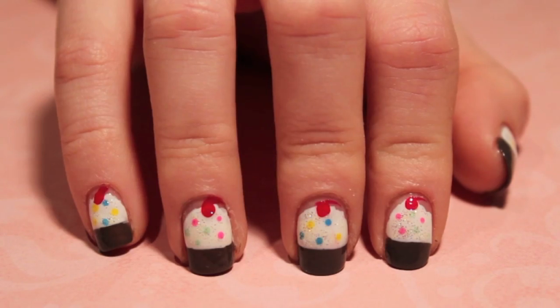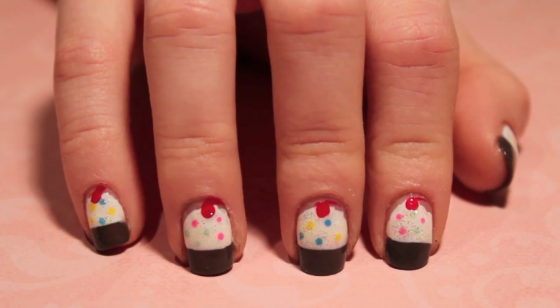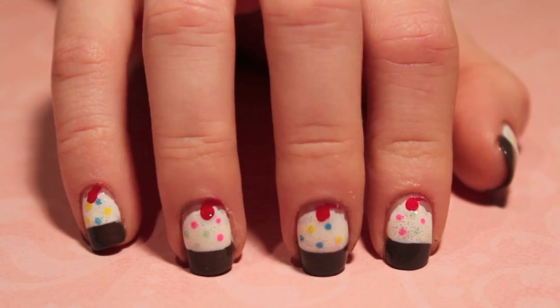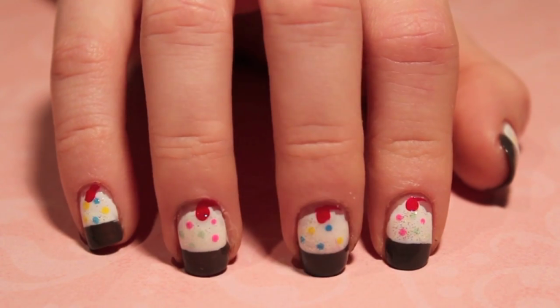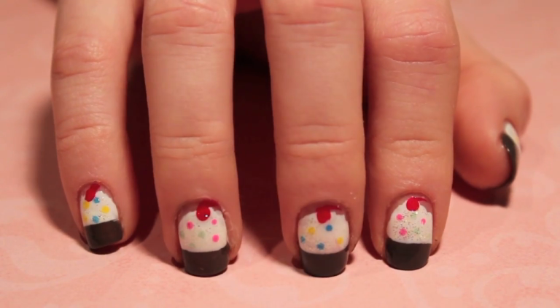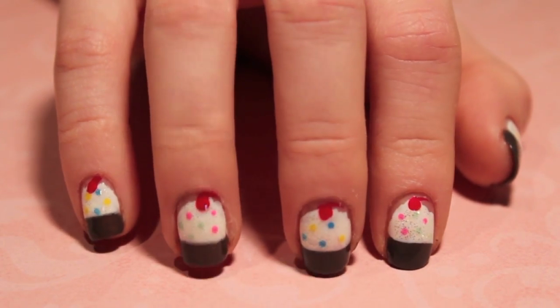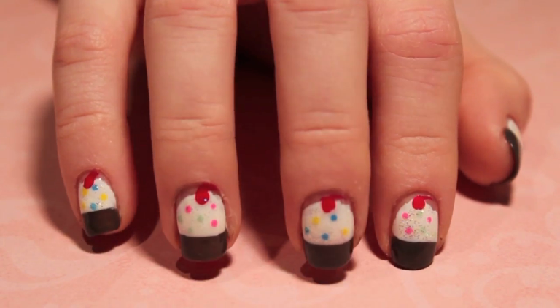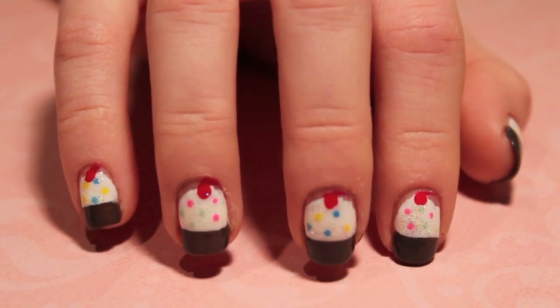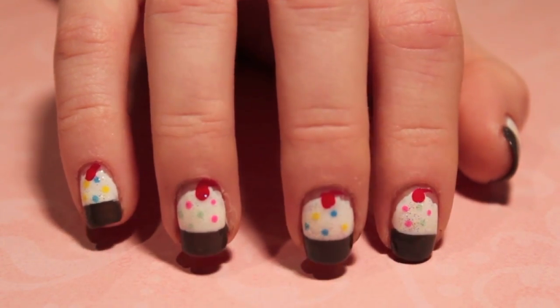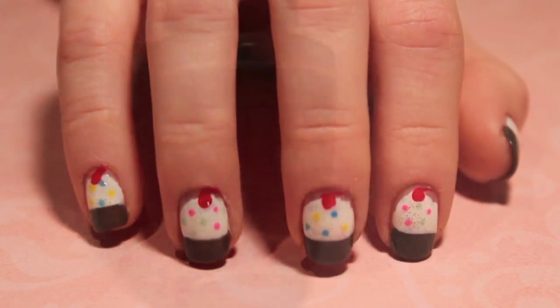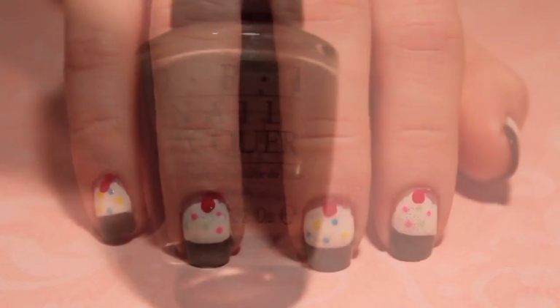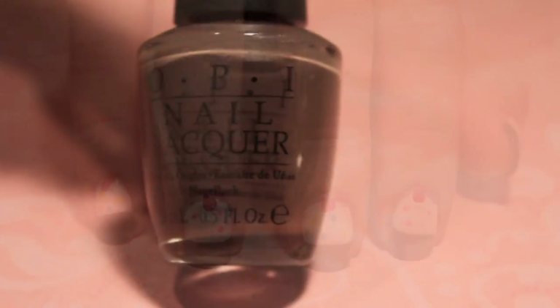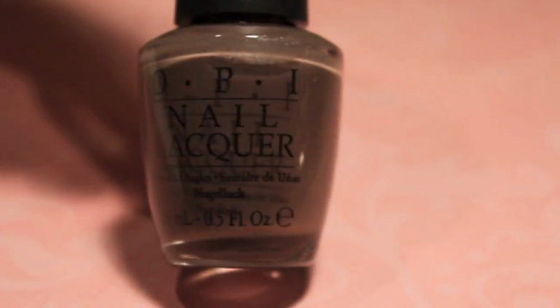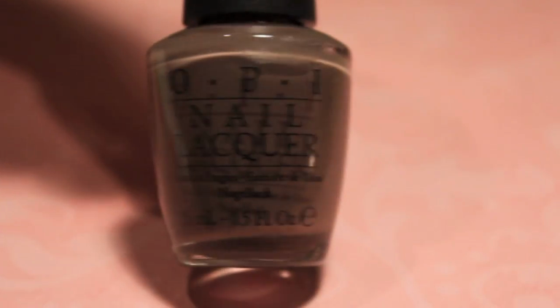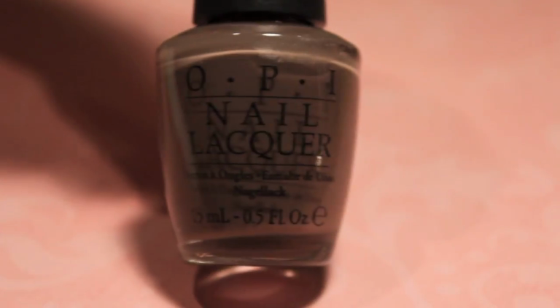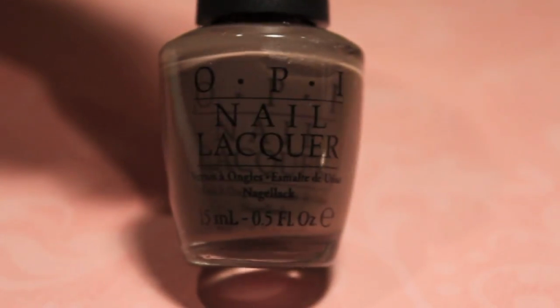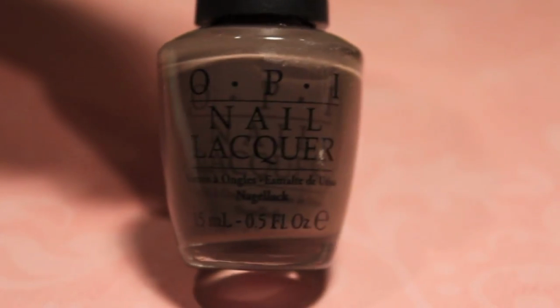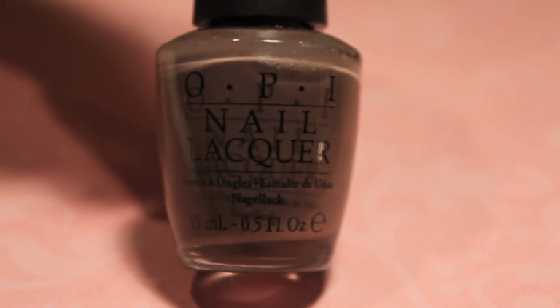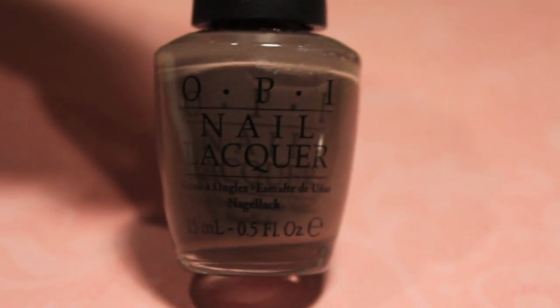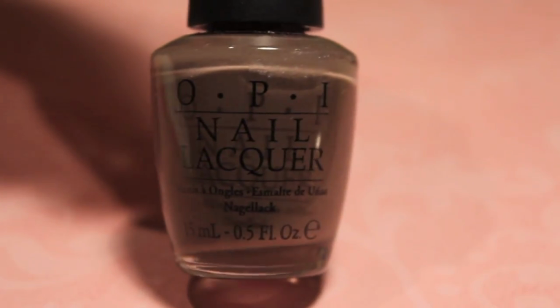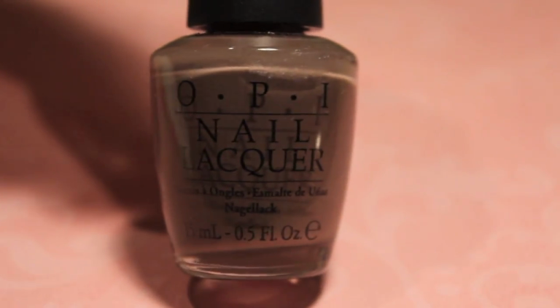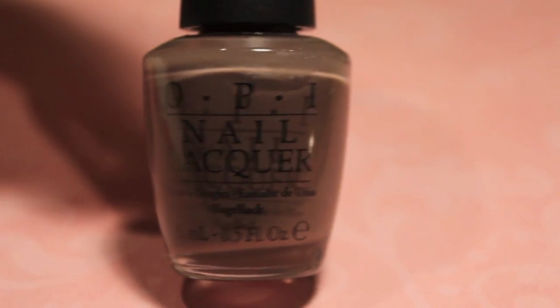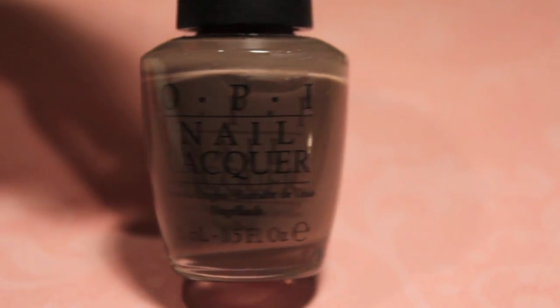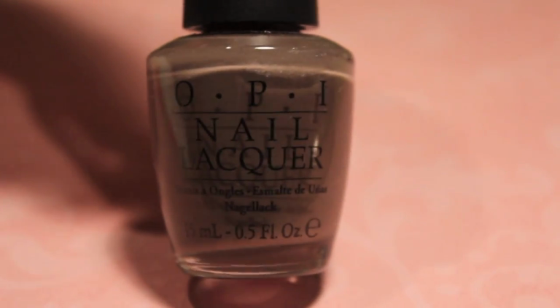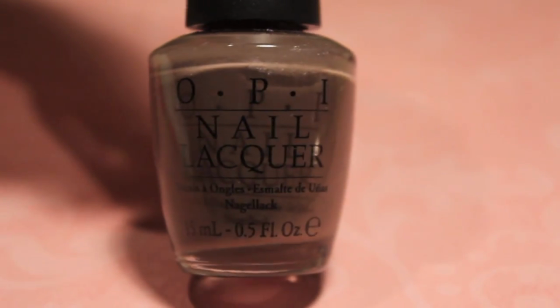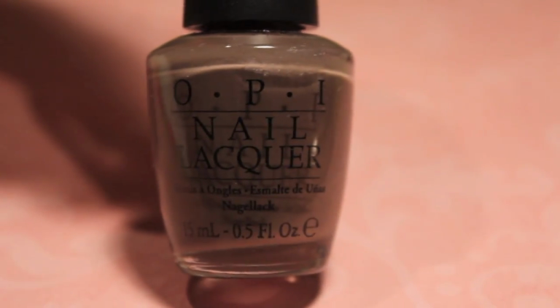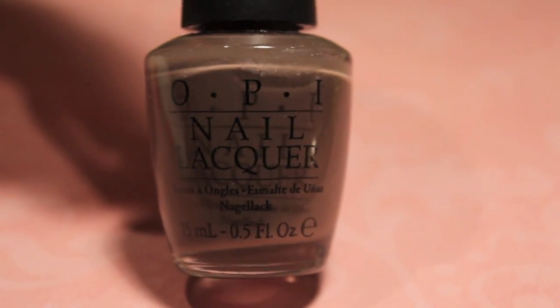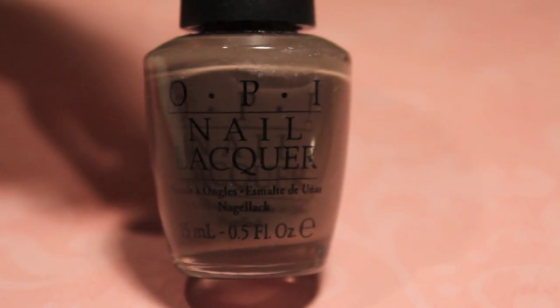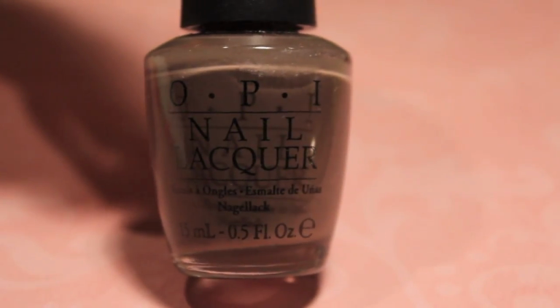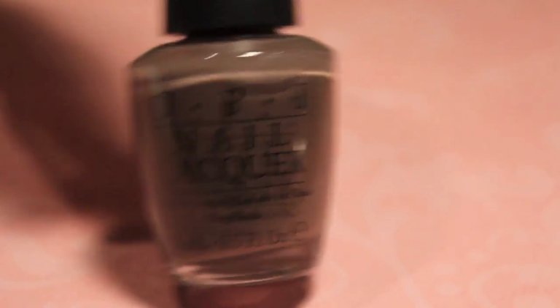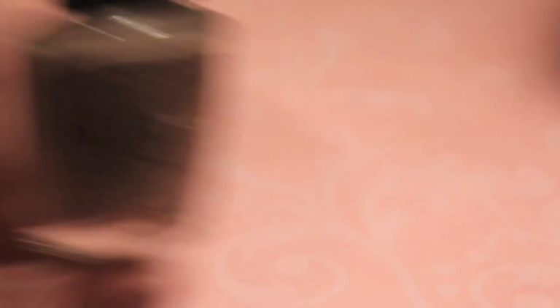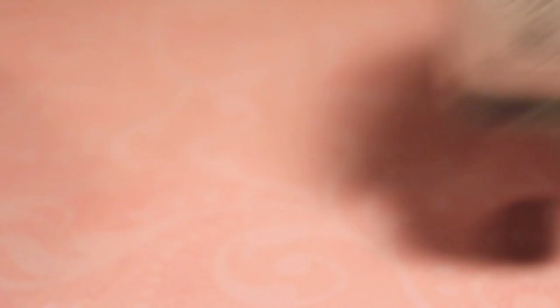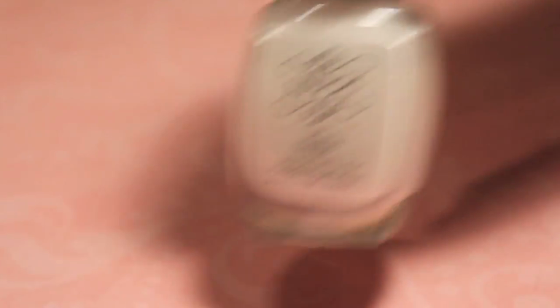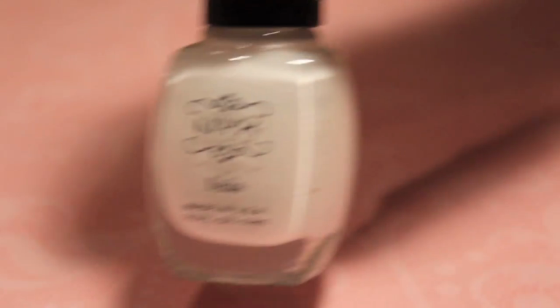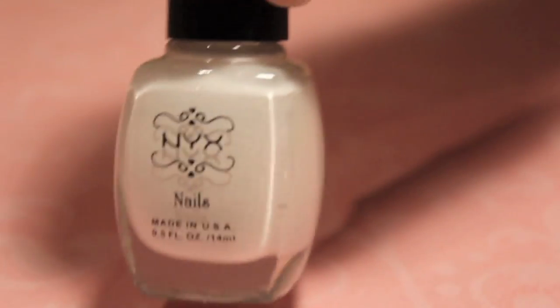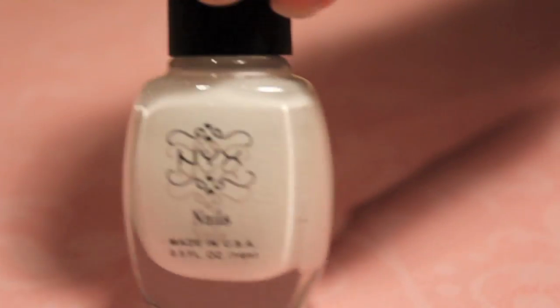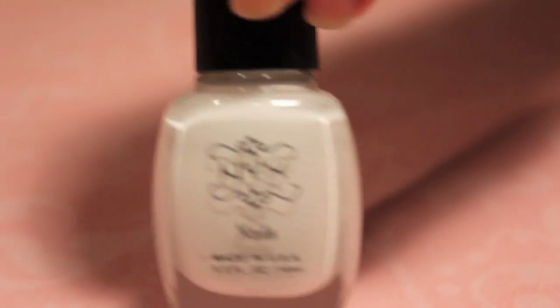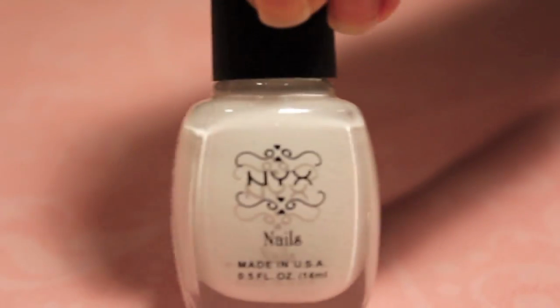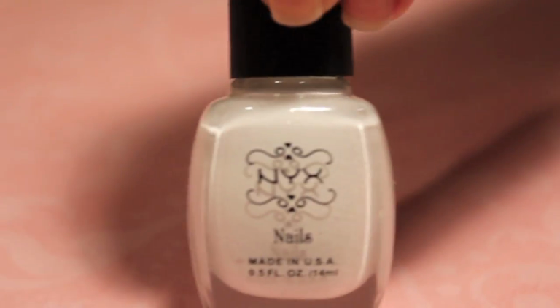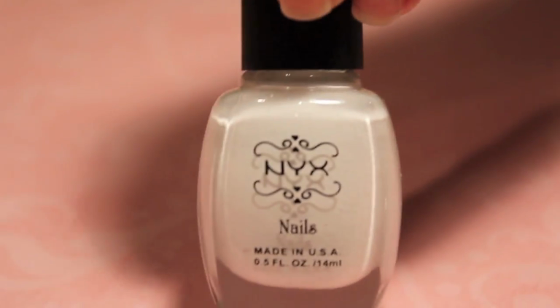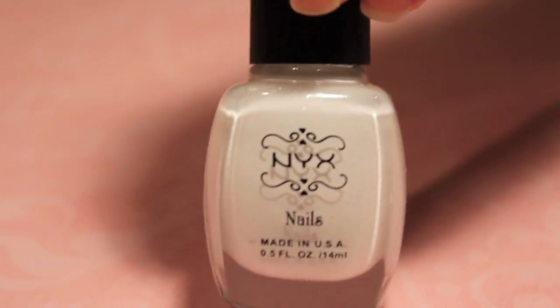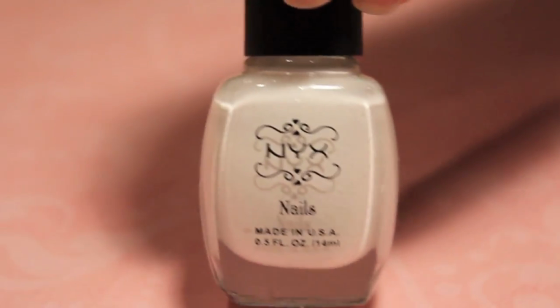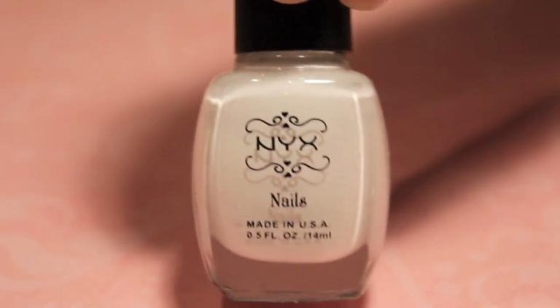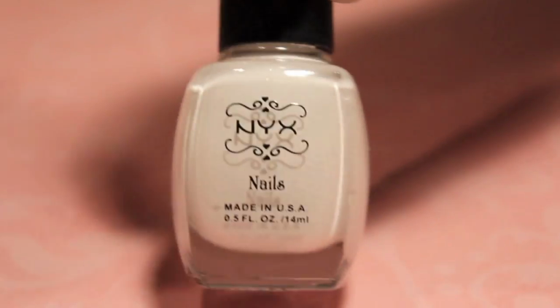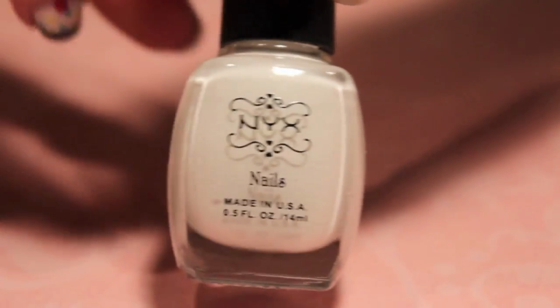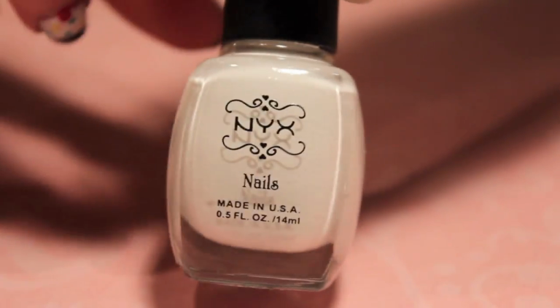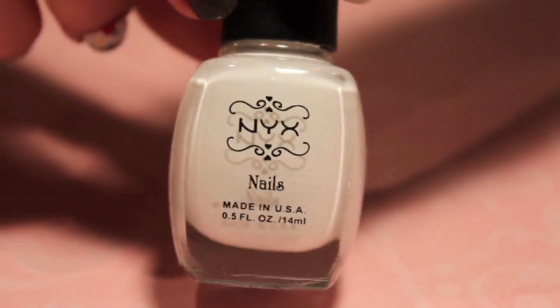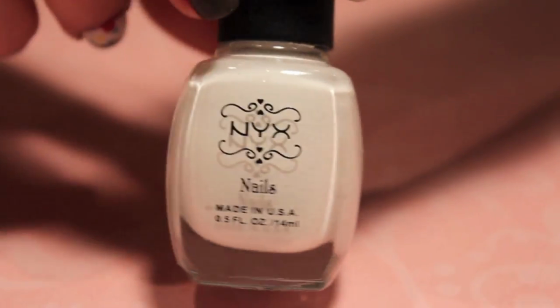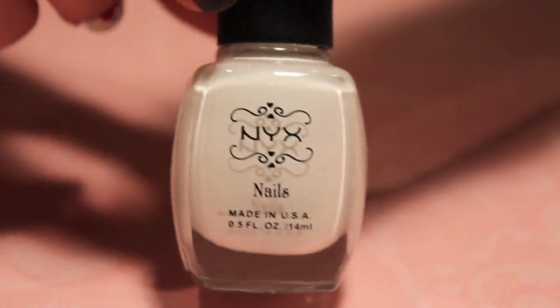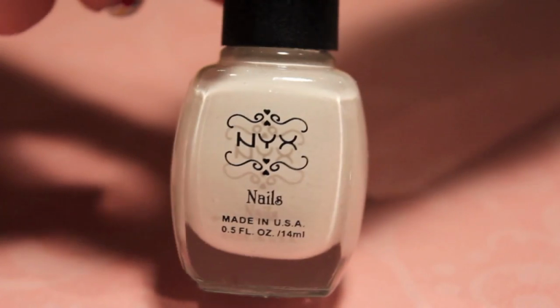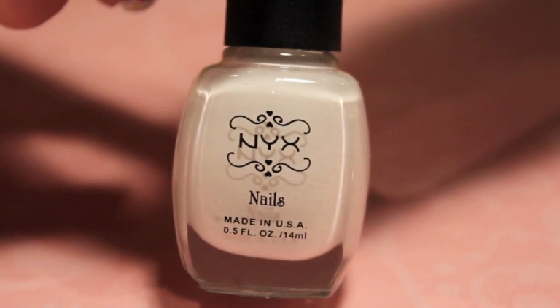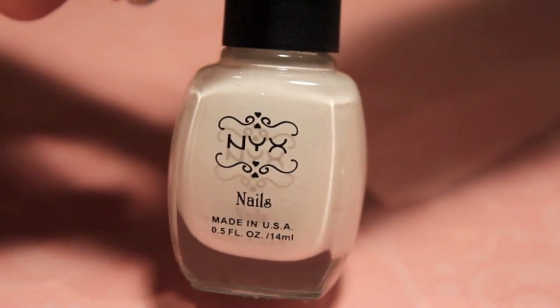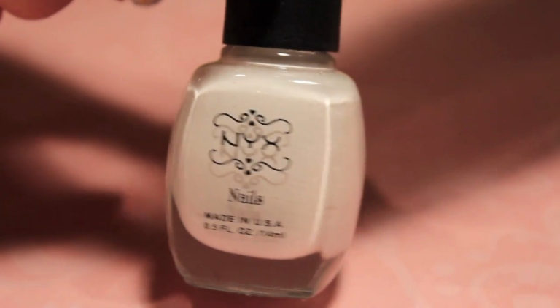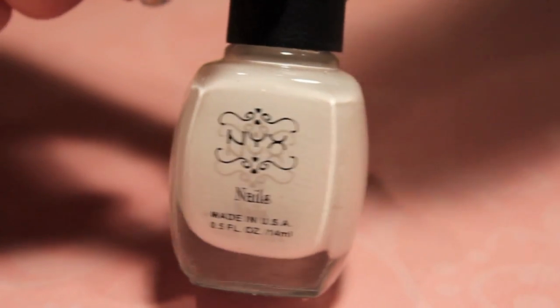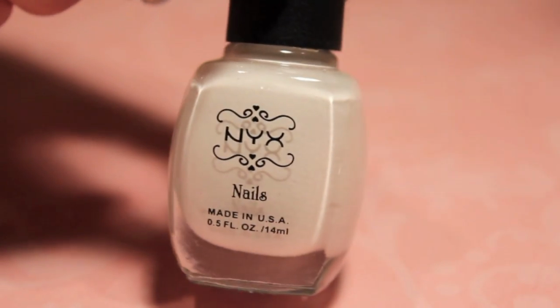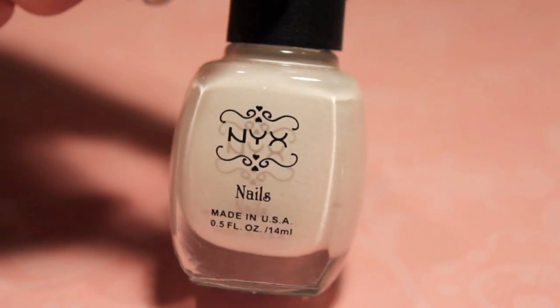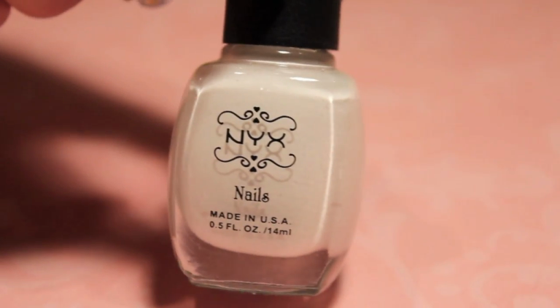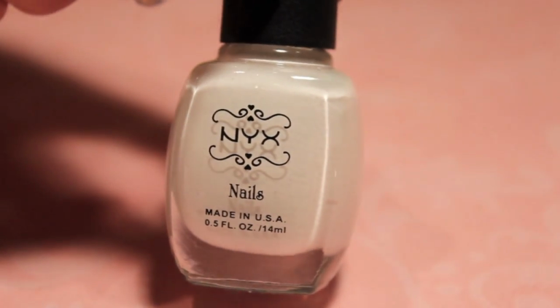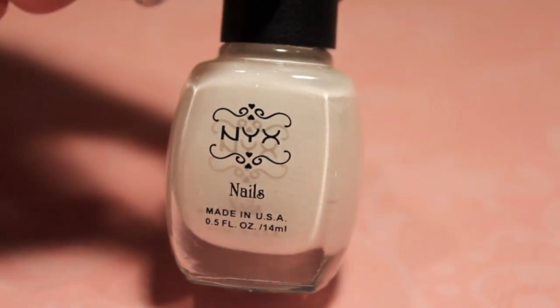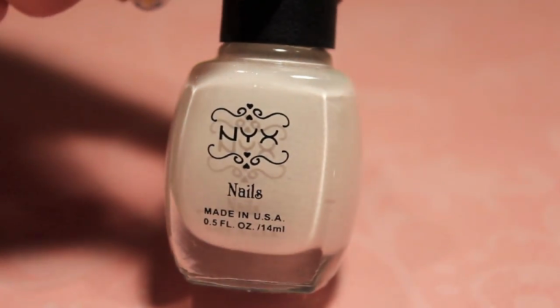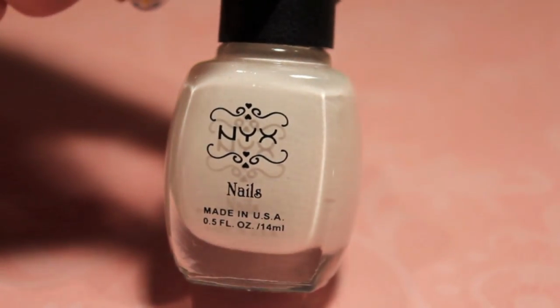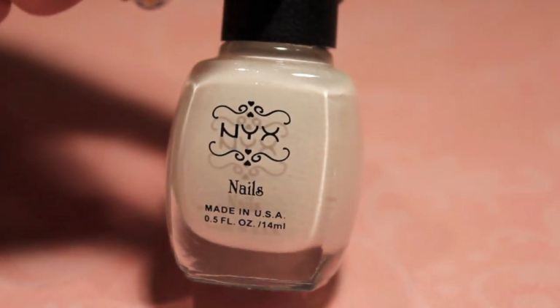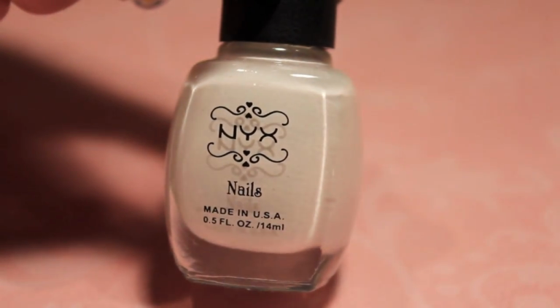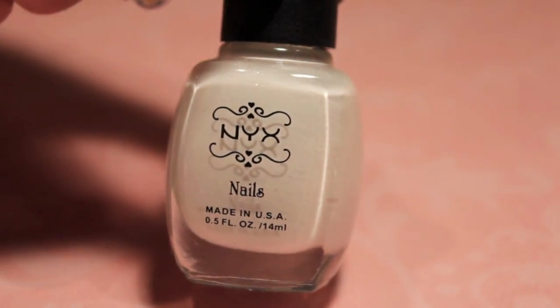To start off these cupcake nails, you're going to need a brown. This is You Don't Know Jacques by OPI. Then you're going to need a white. This one's by NYX.